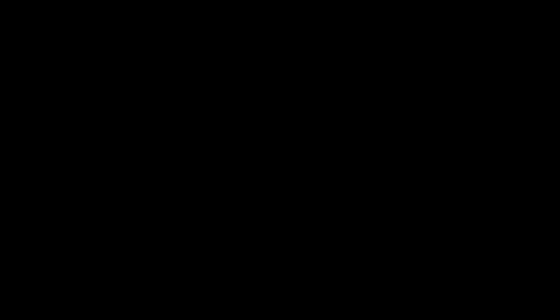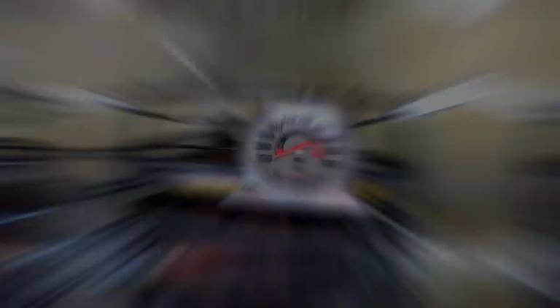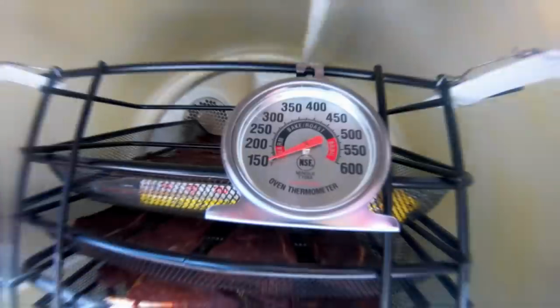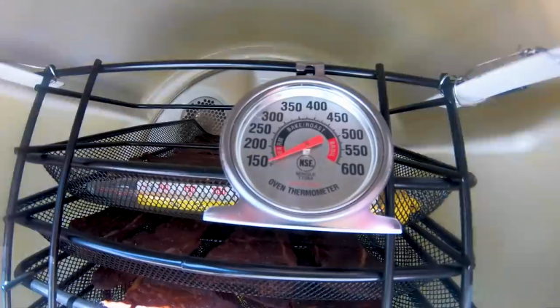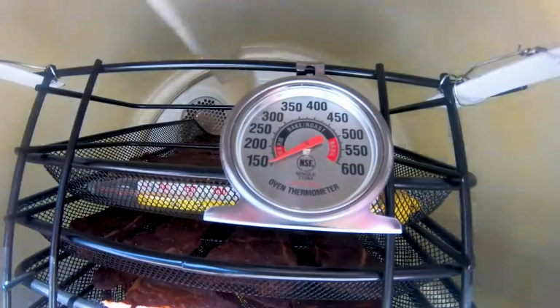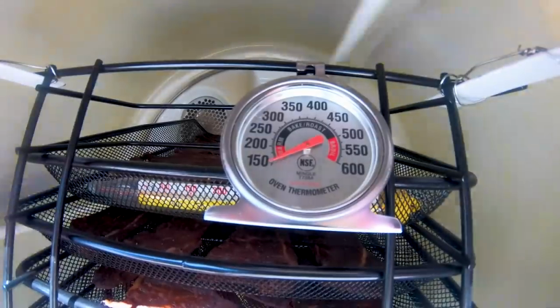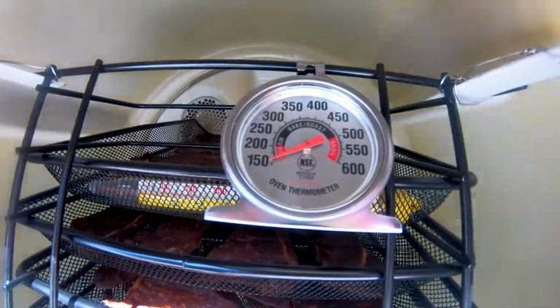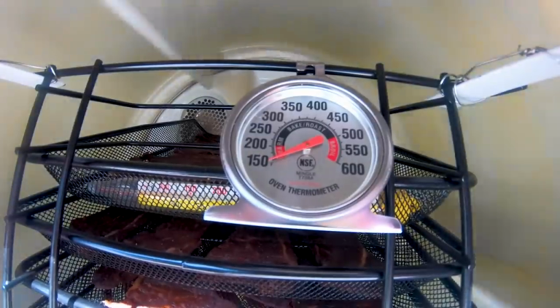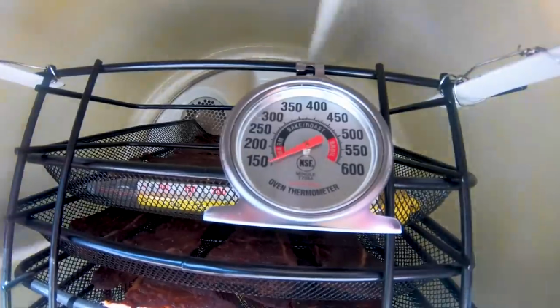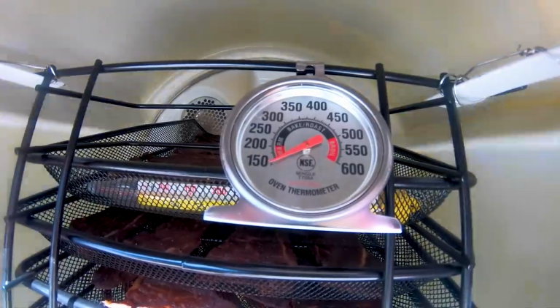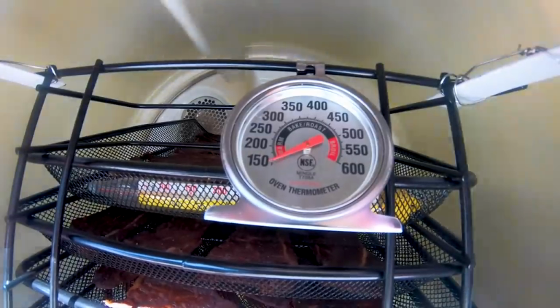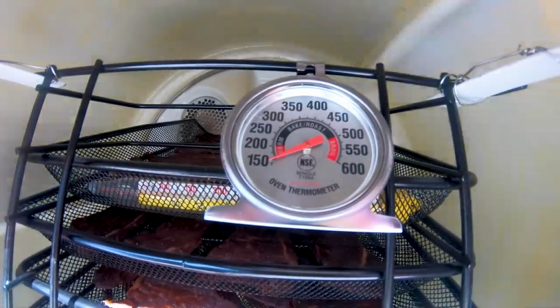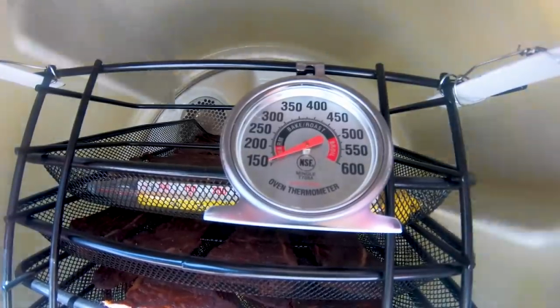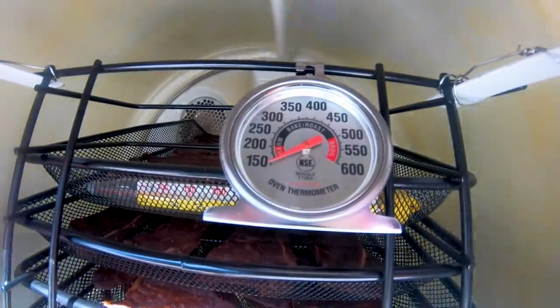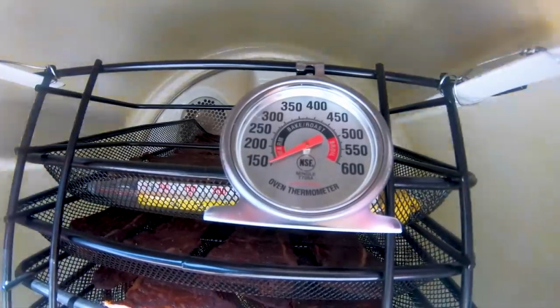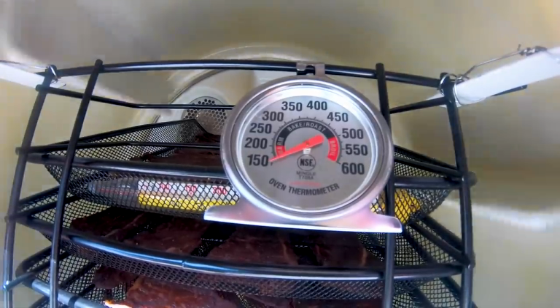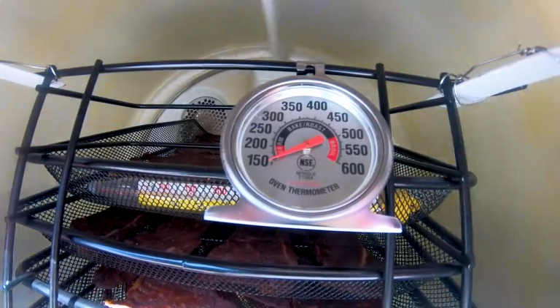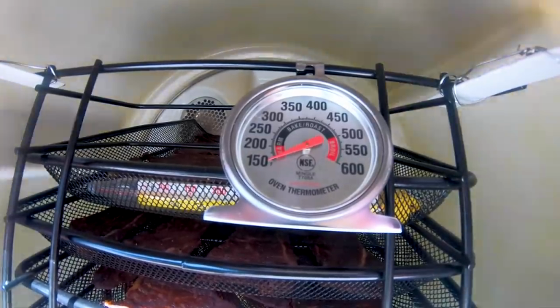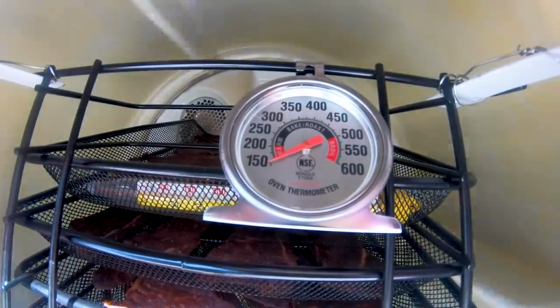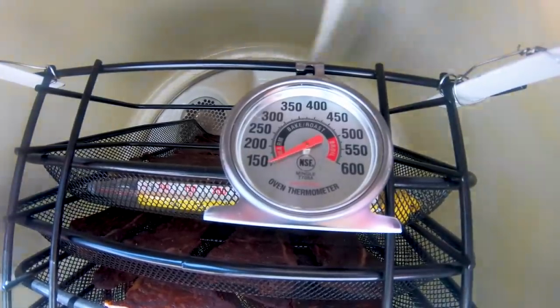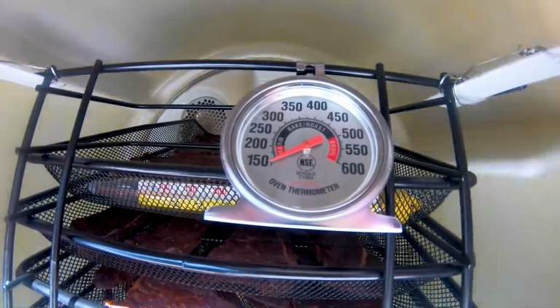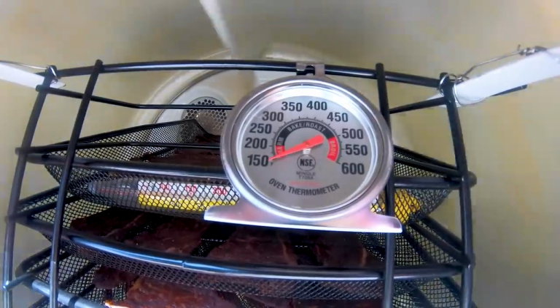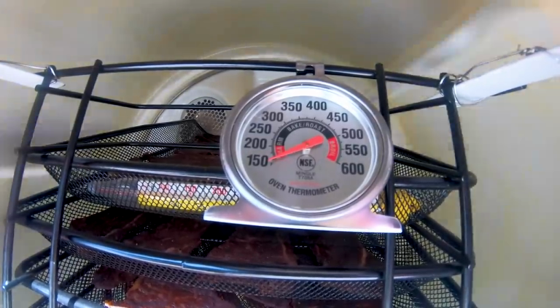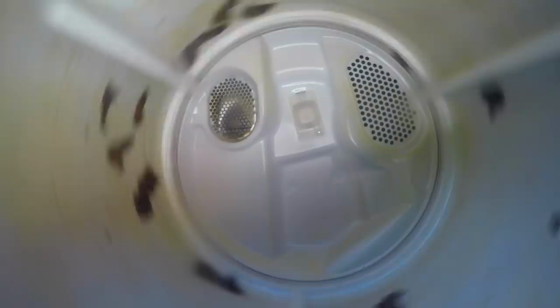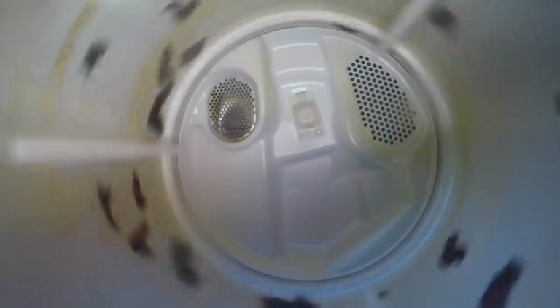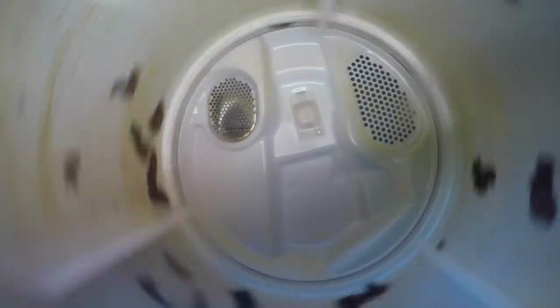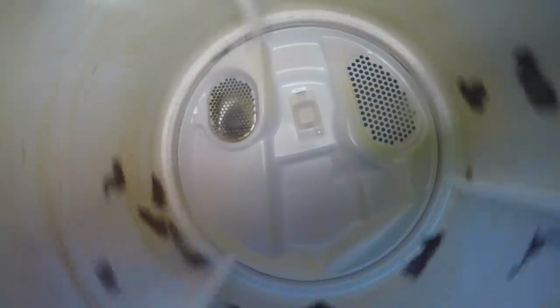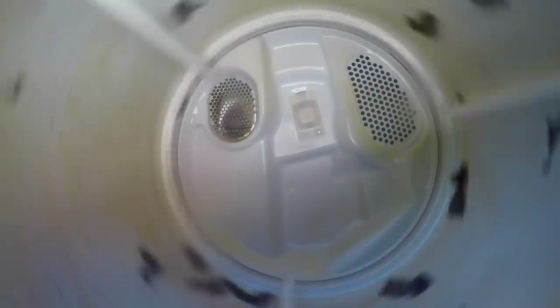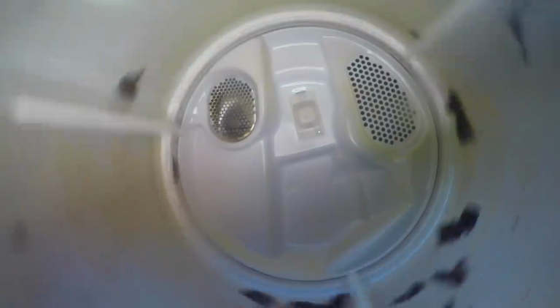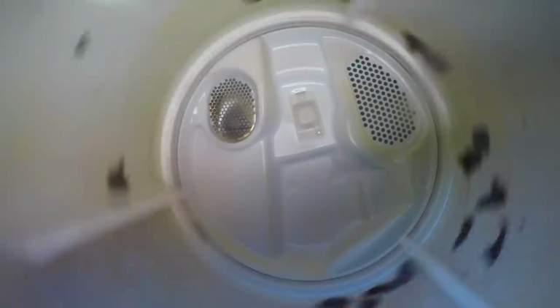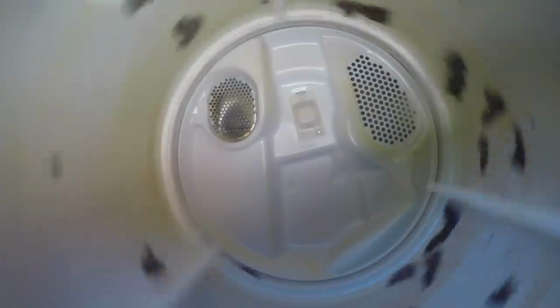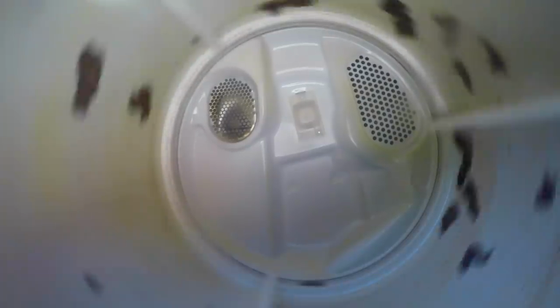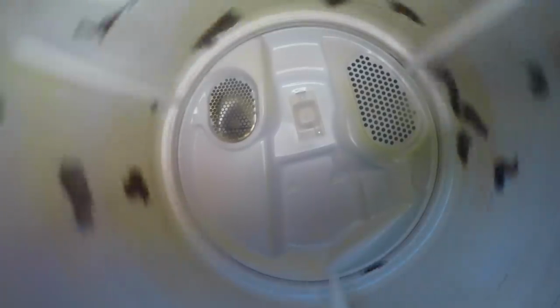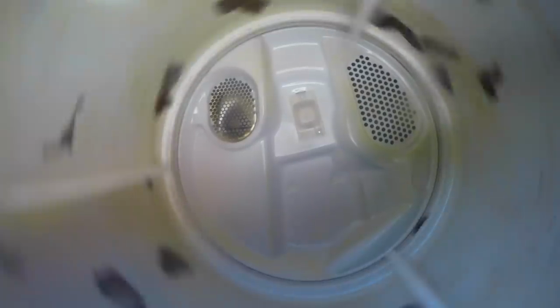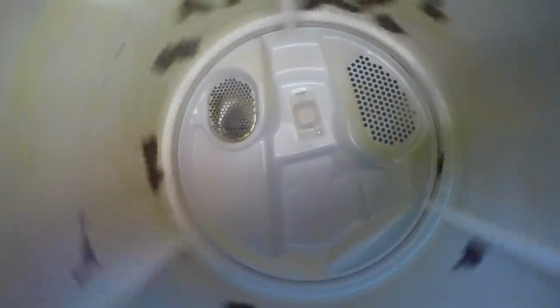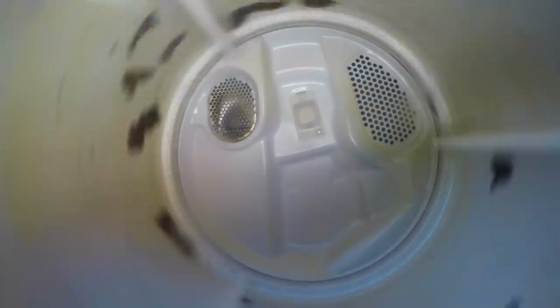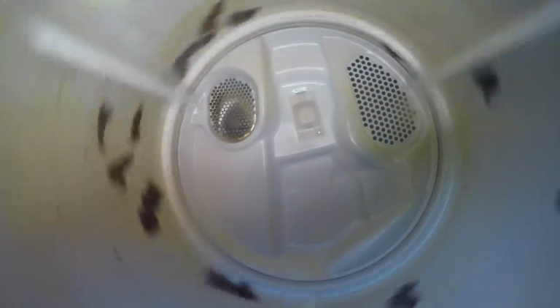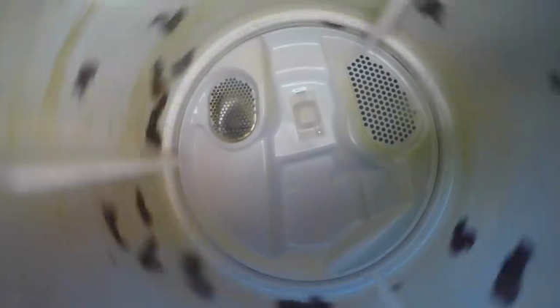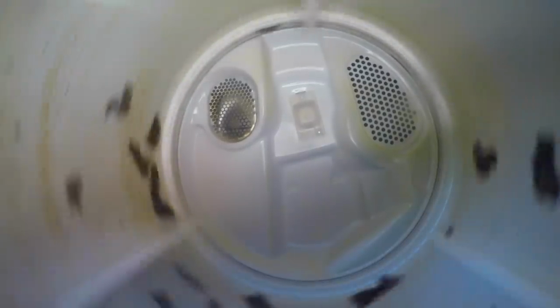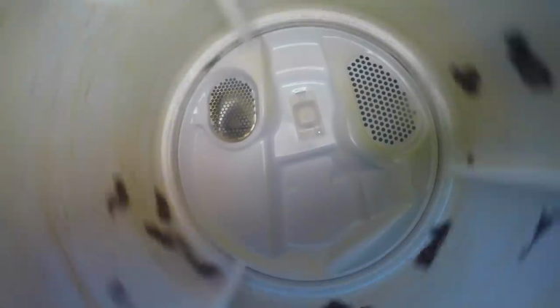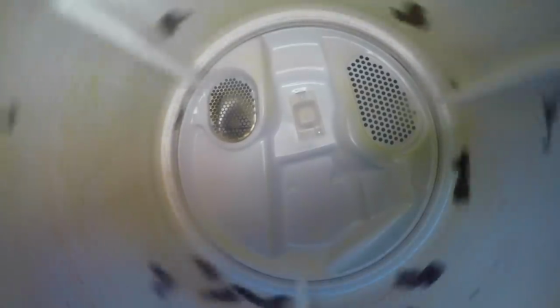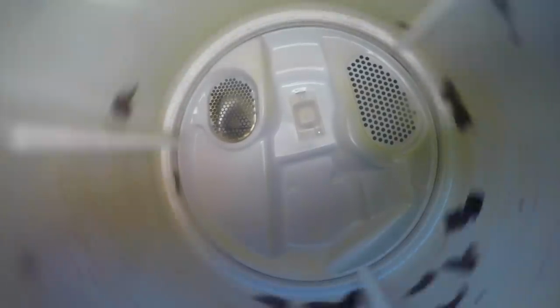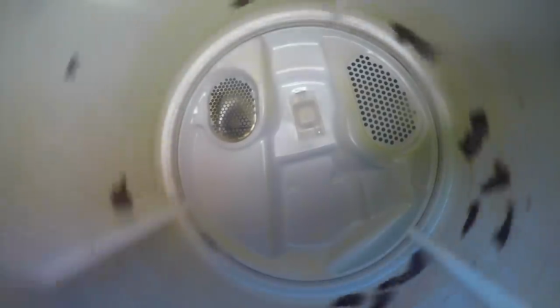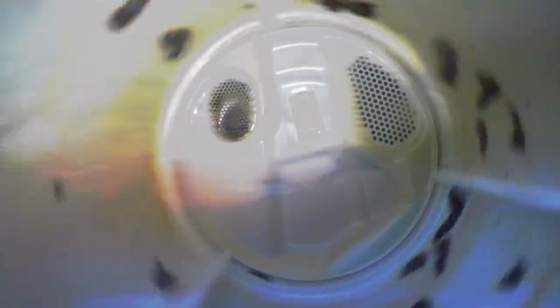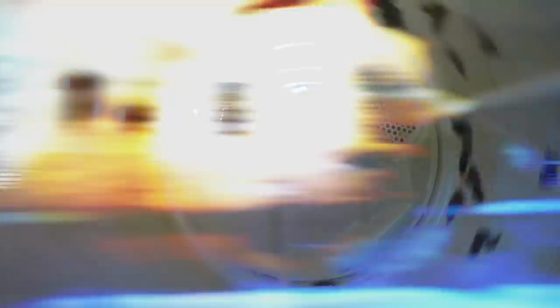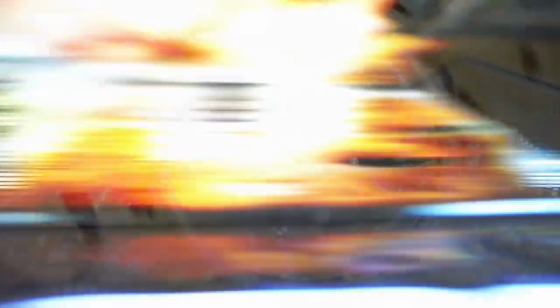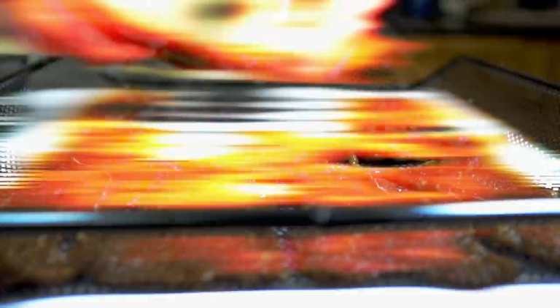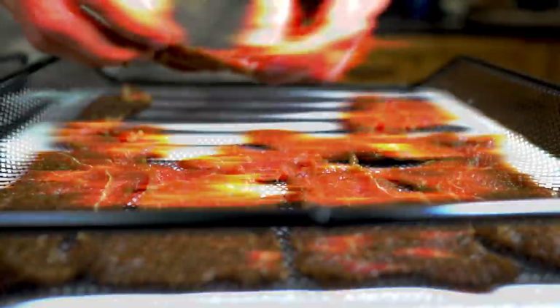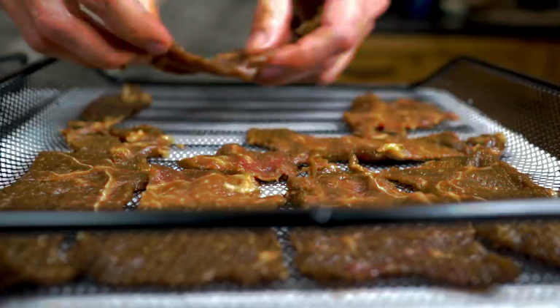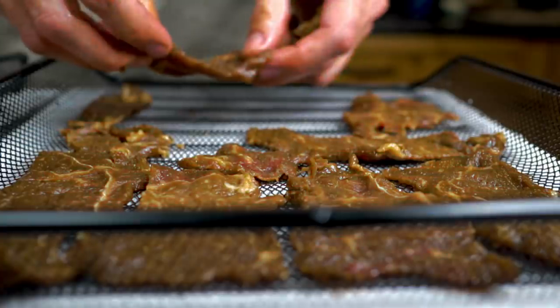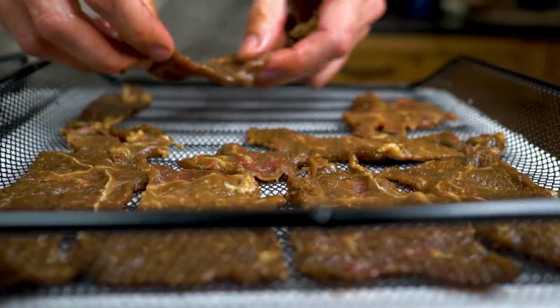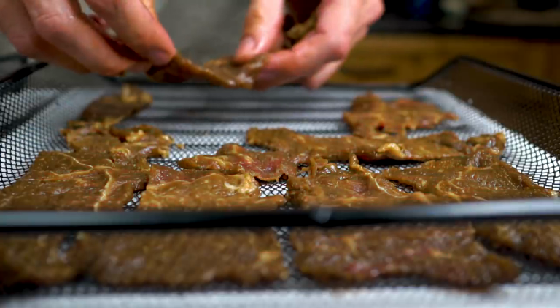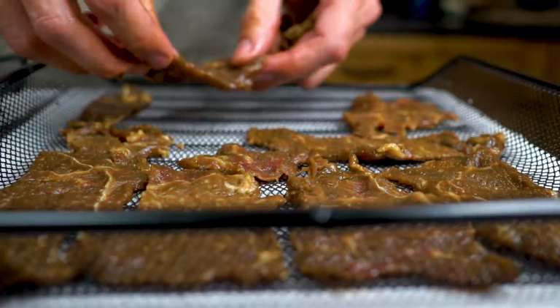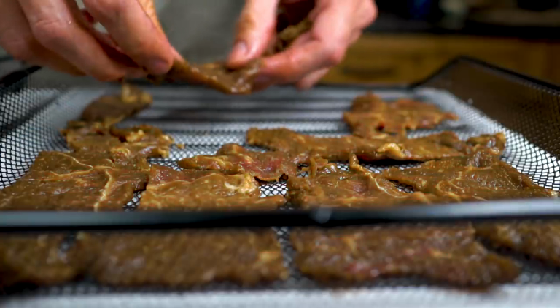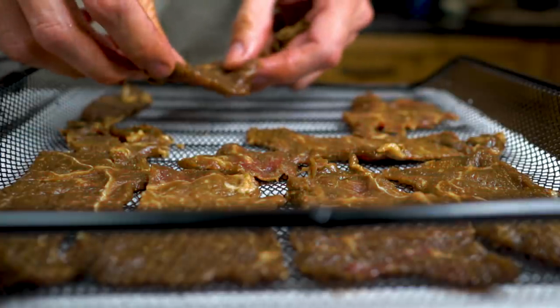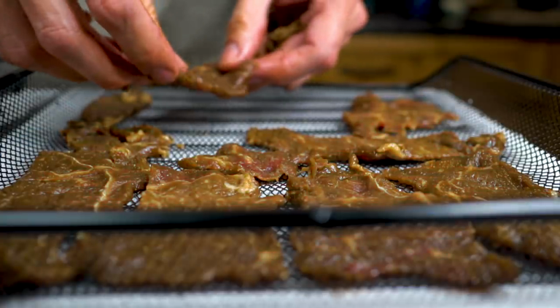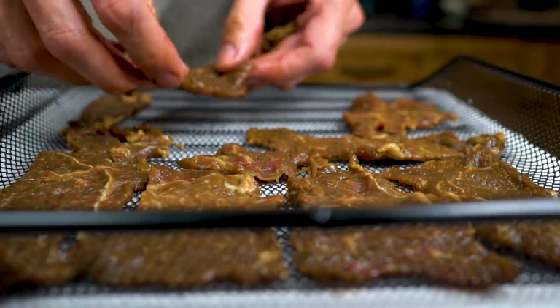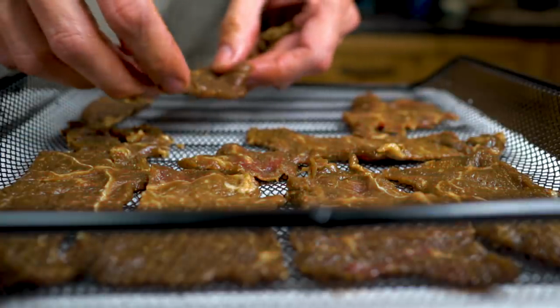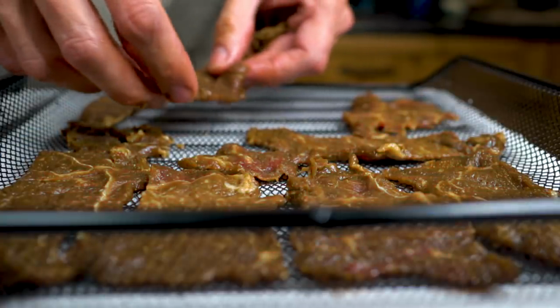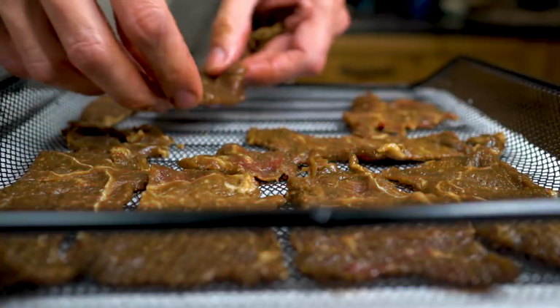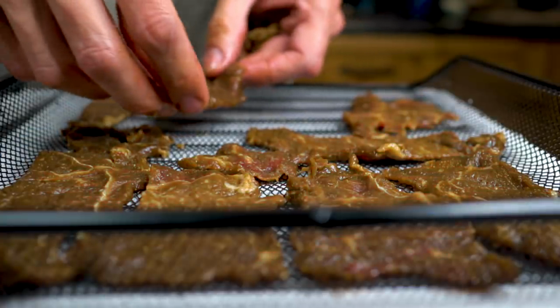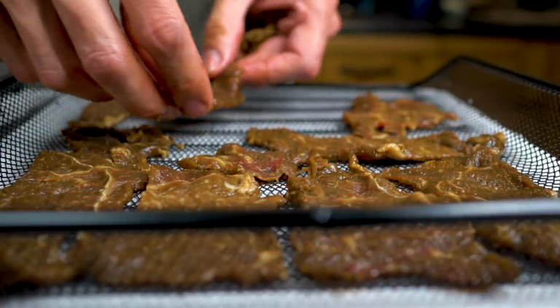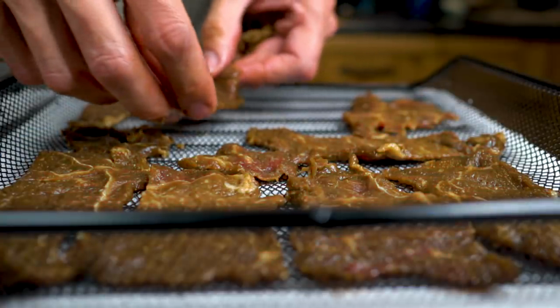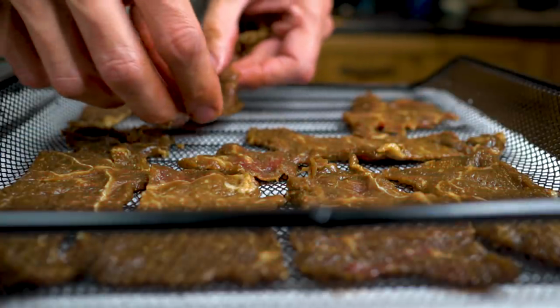In today's video, we're trying out a combination of two things we've tried in the past: cooking in a clothes dryer and making beef jerky.